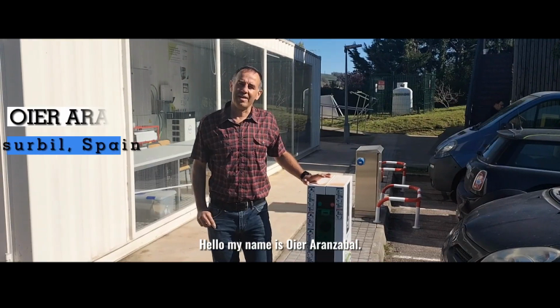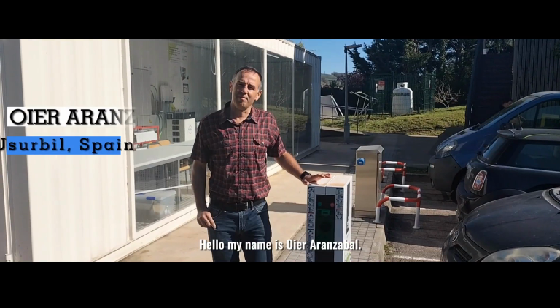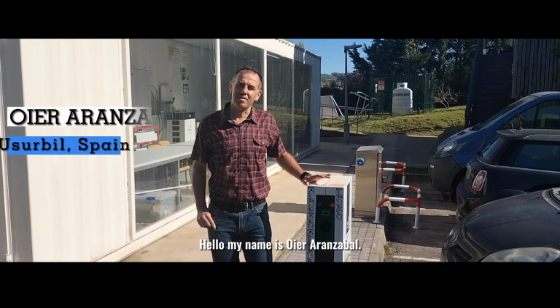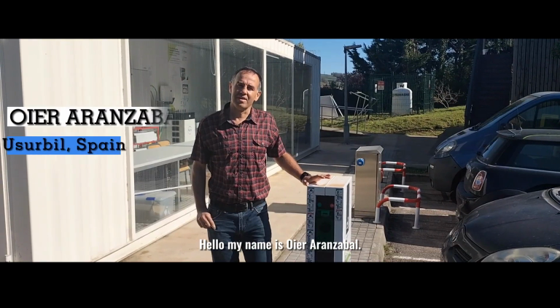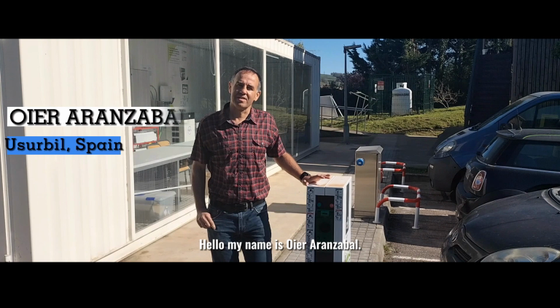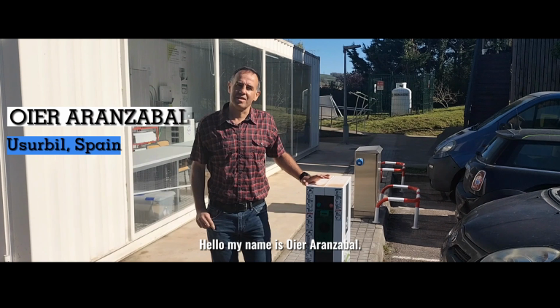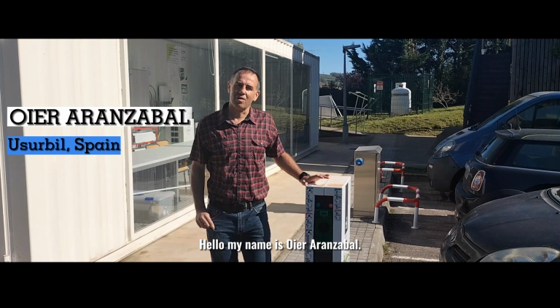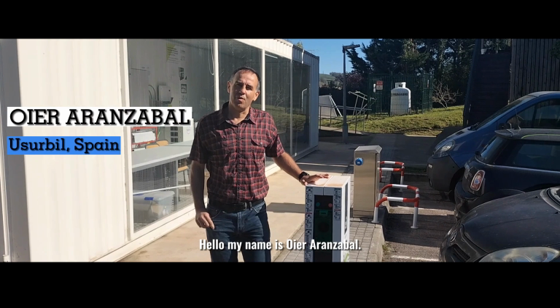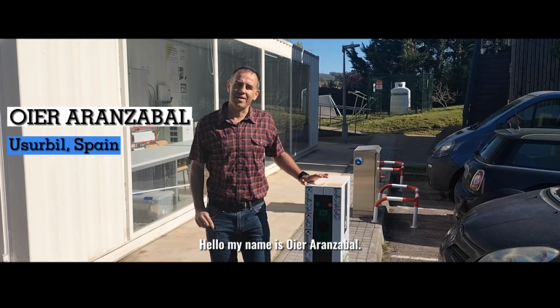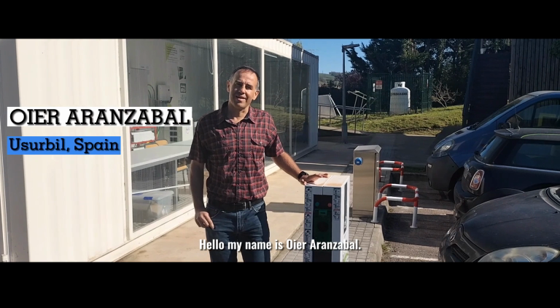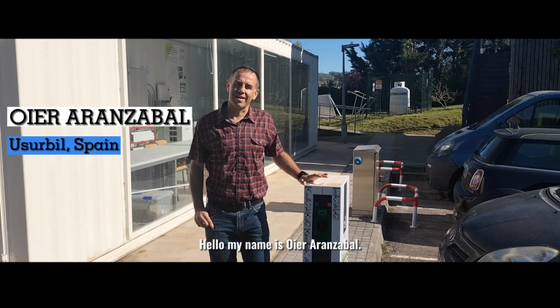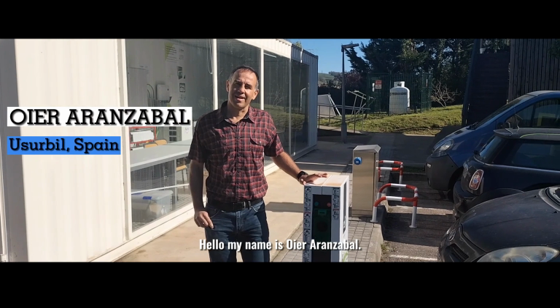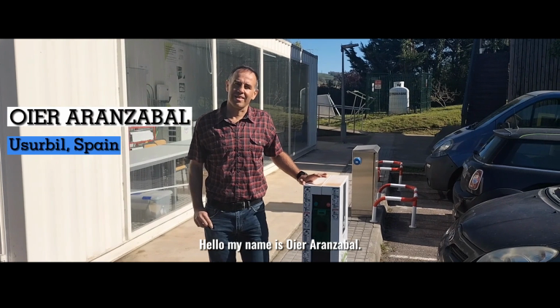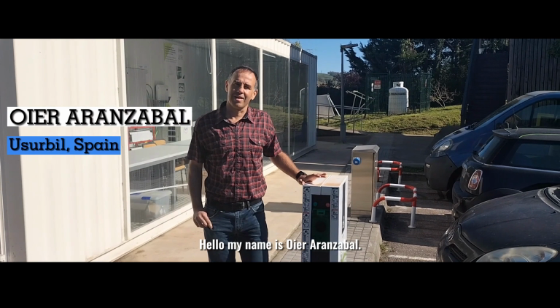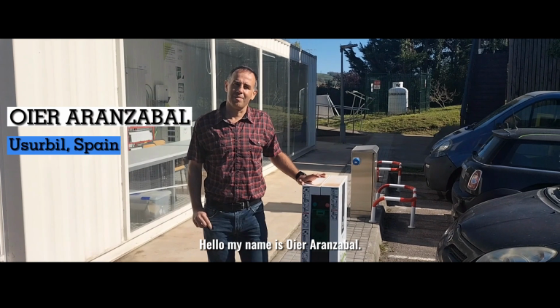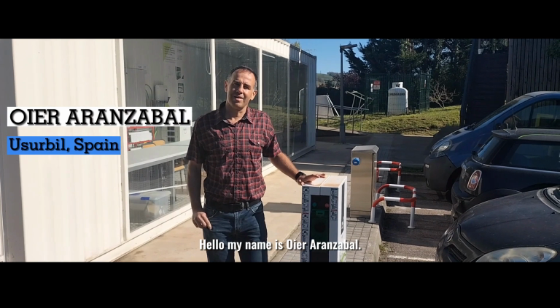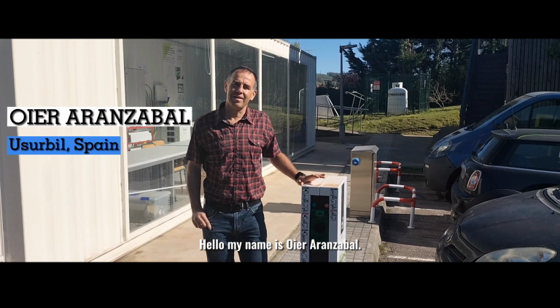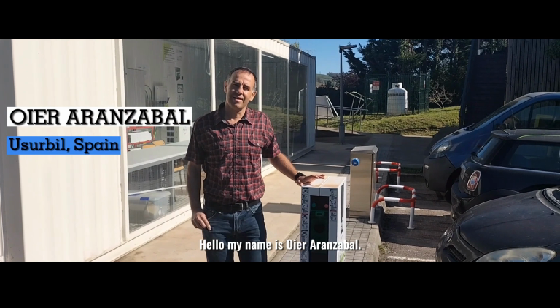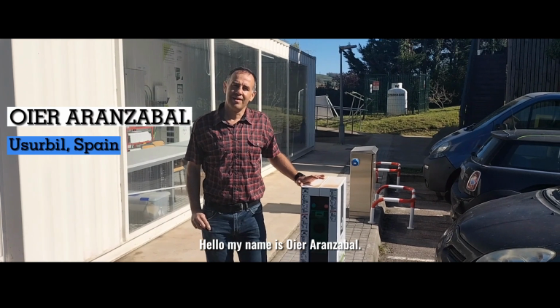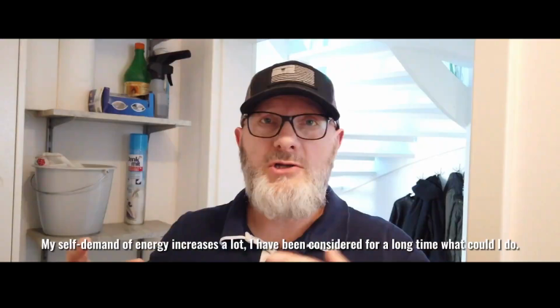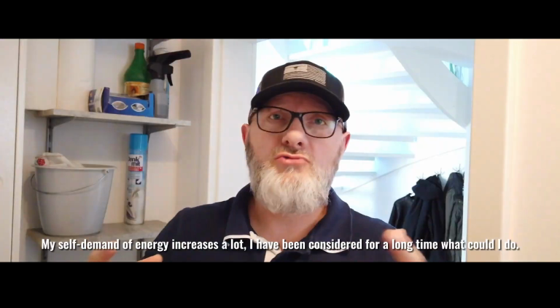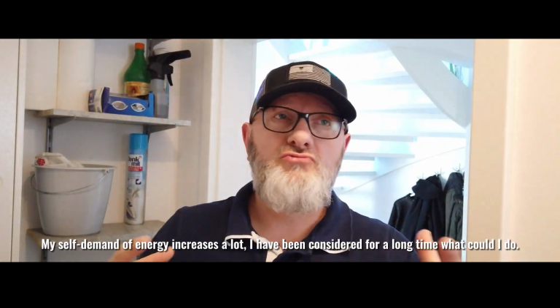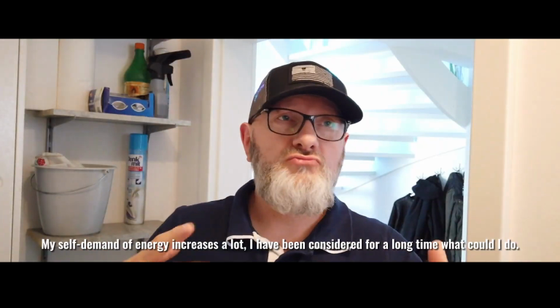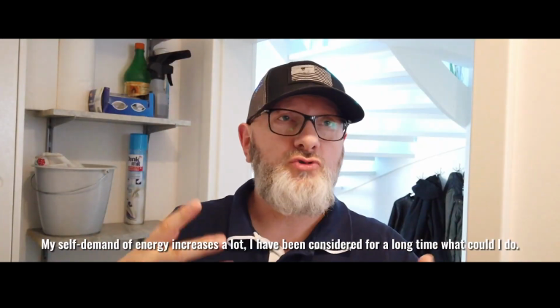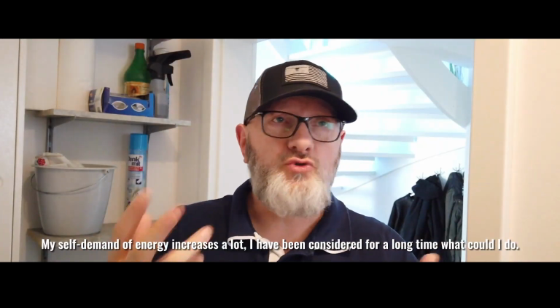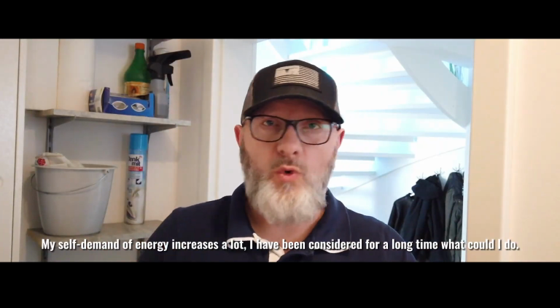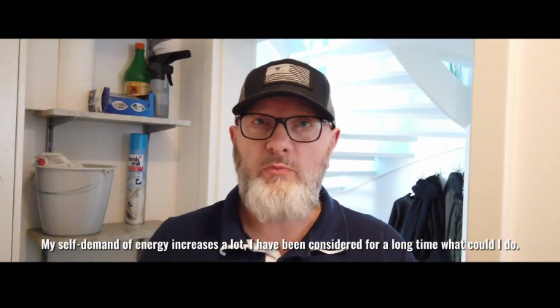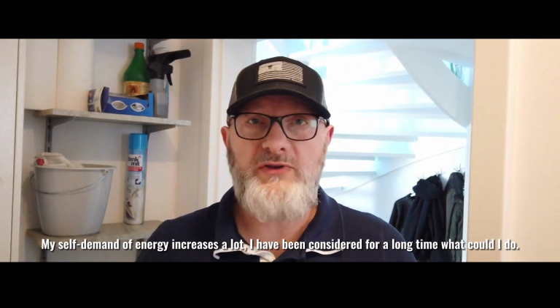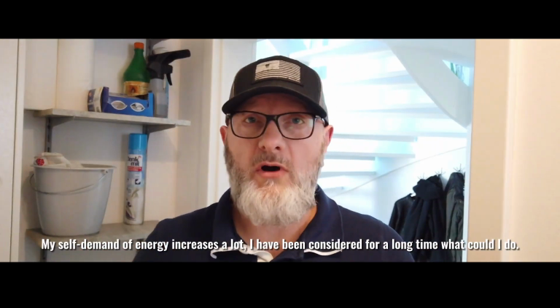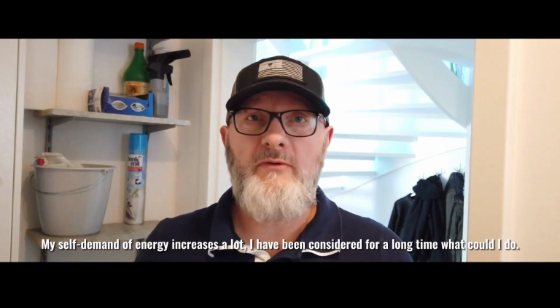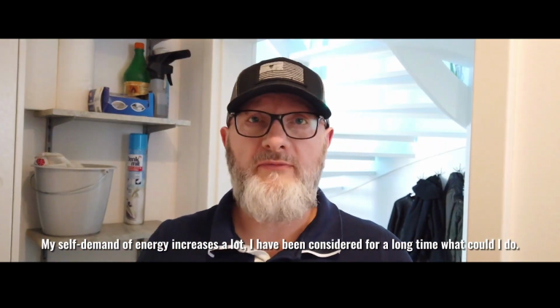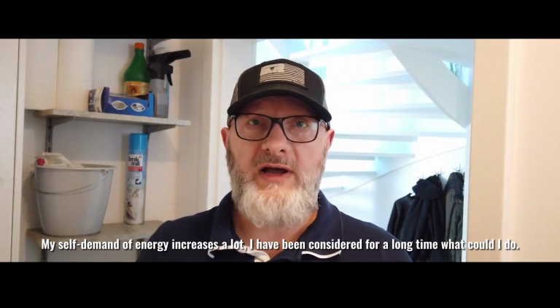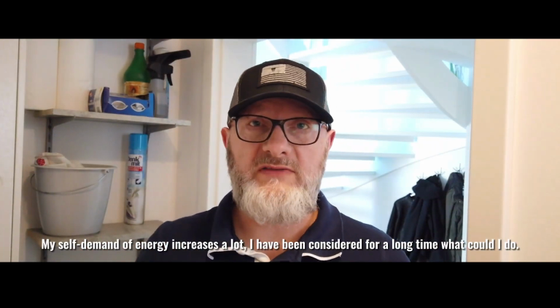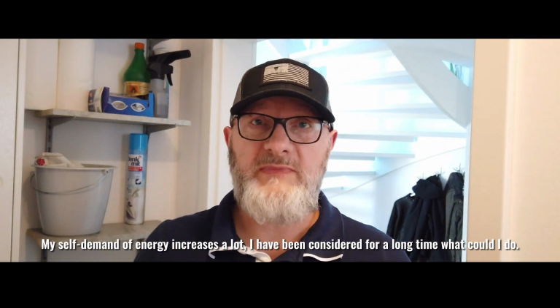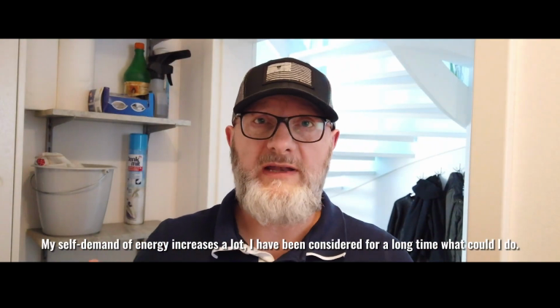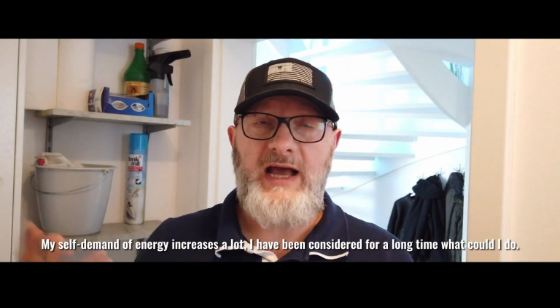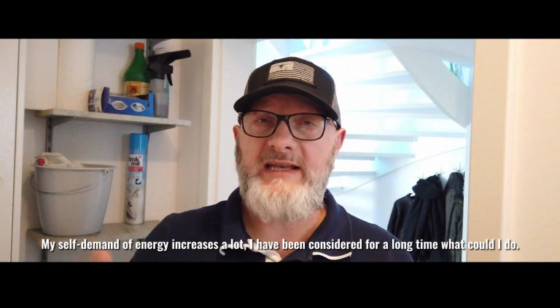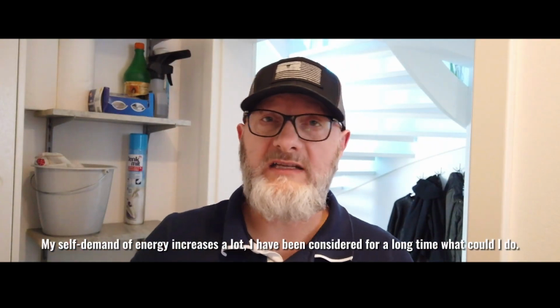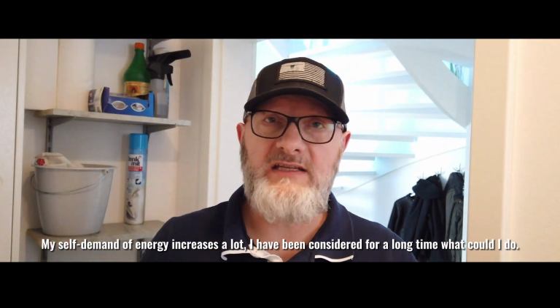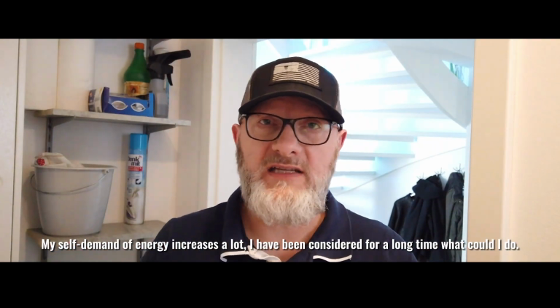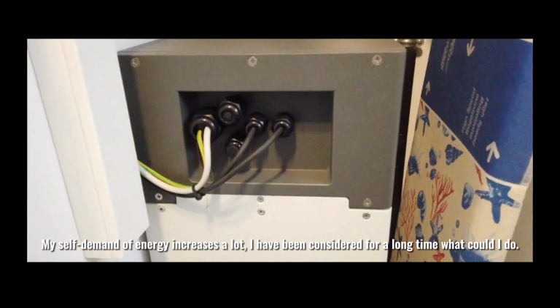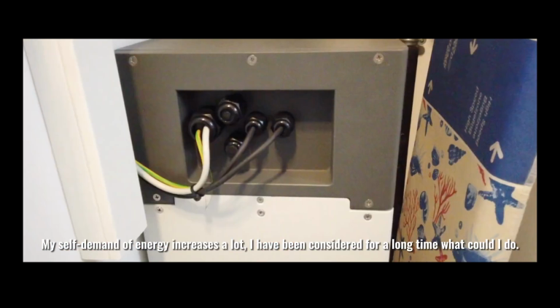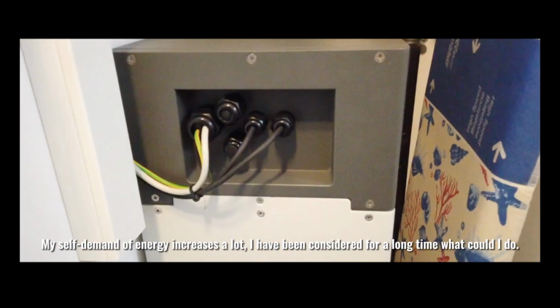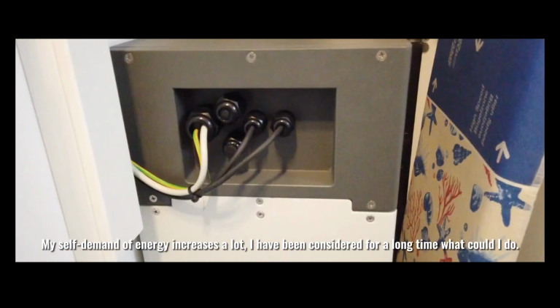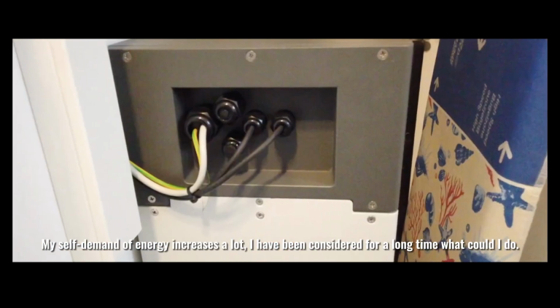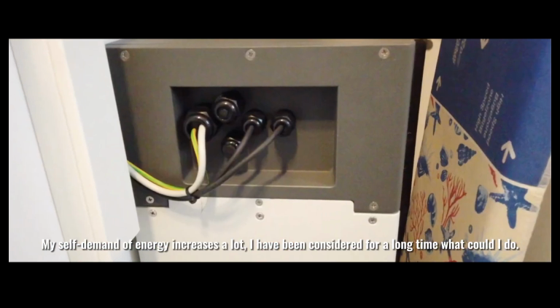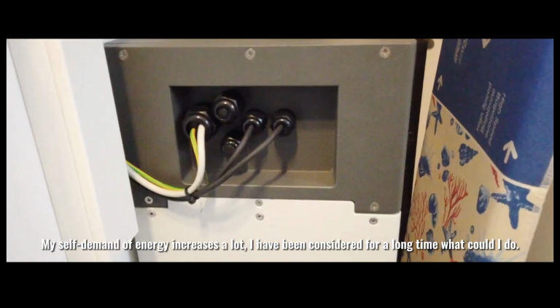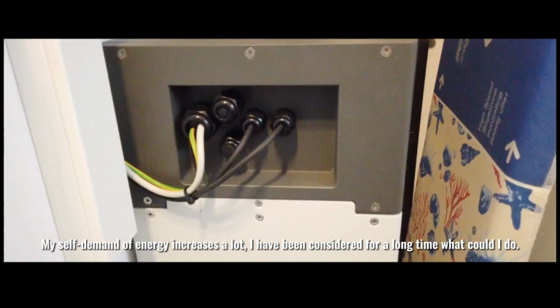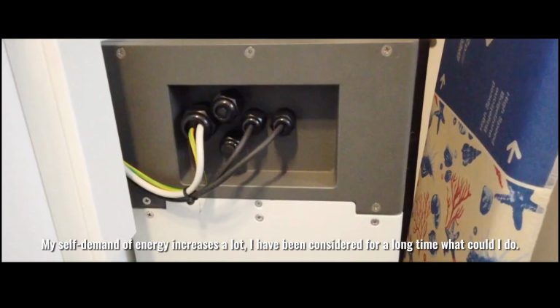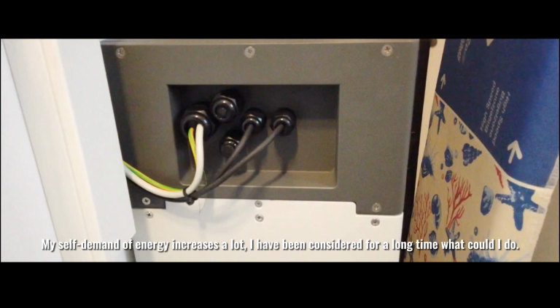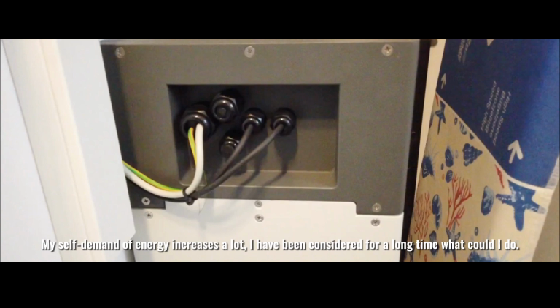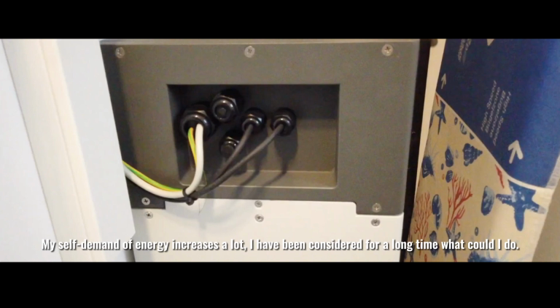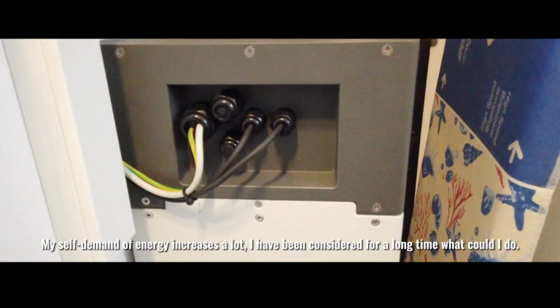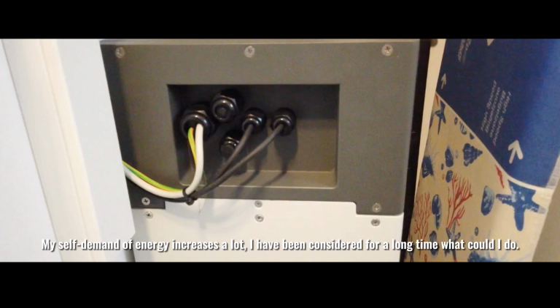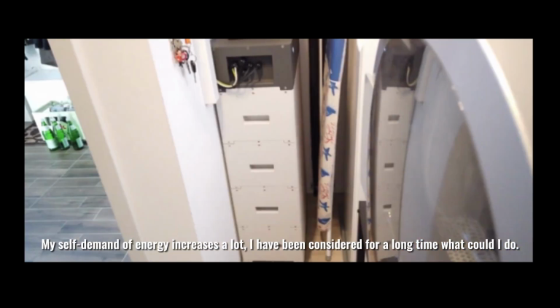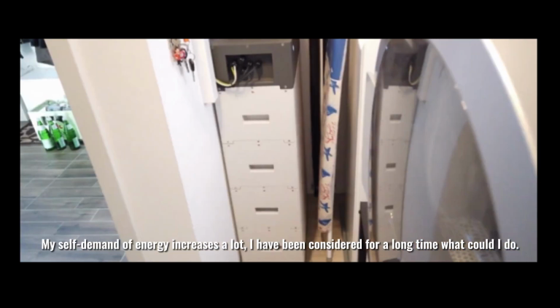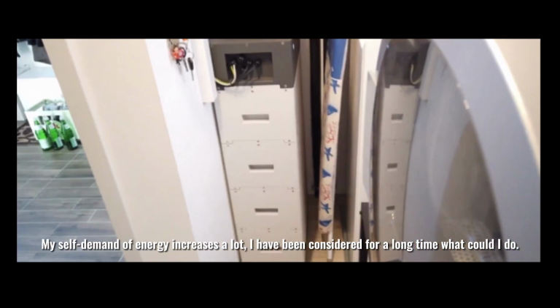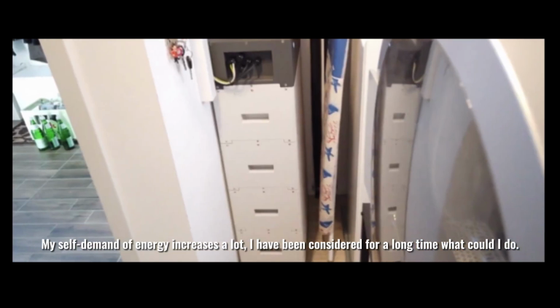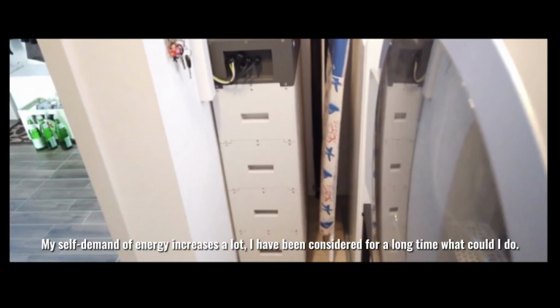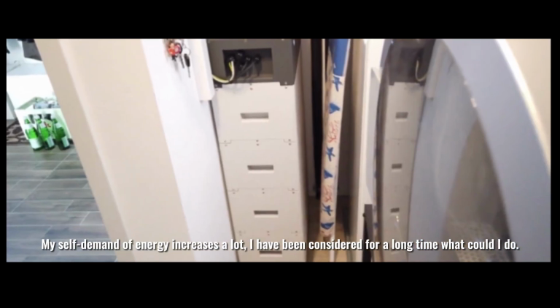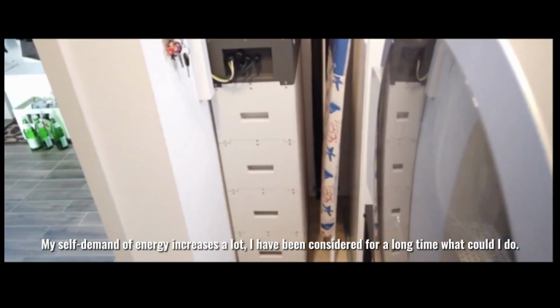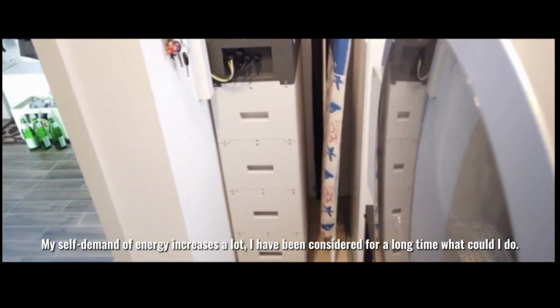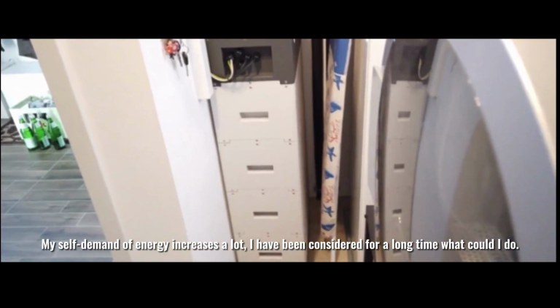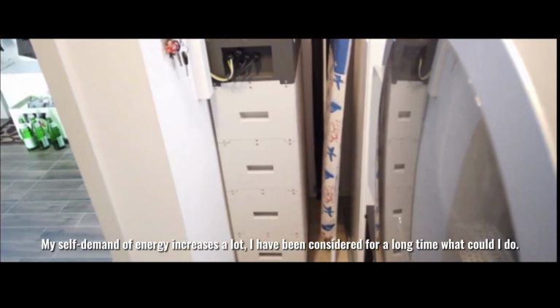My name is Uyera Lanzabal. I'm going to cover the power of my own production. I've been thinking about it for a long time.